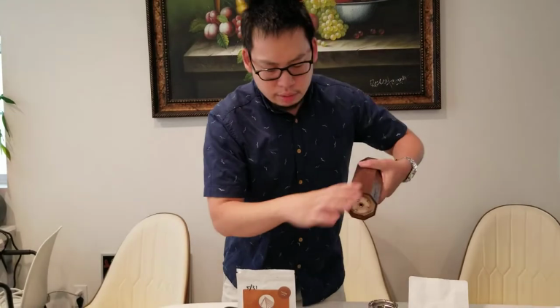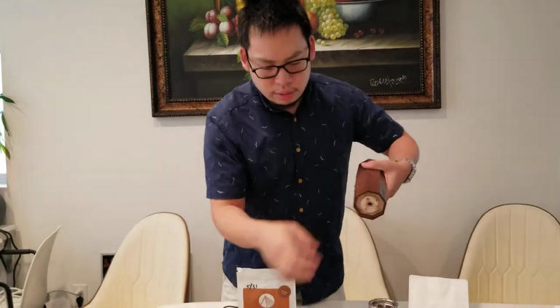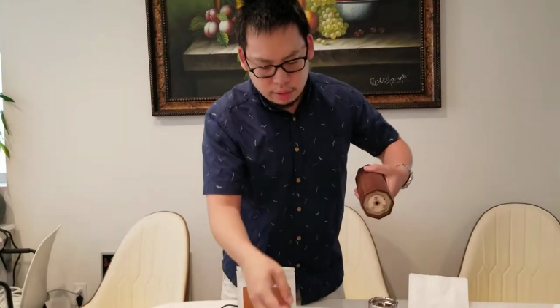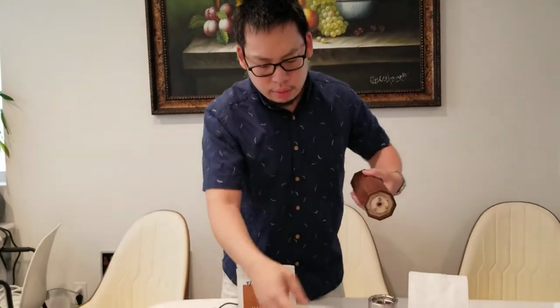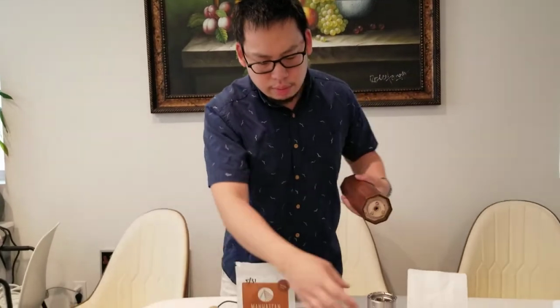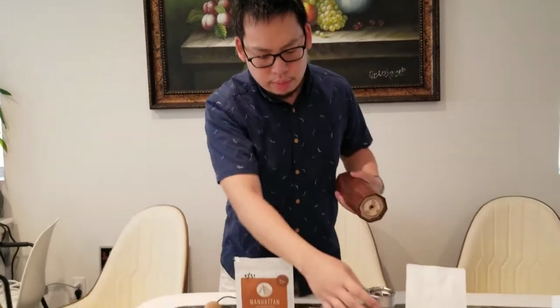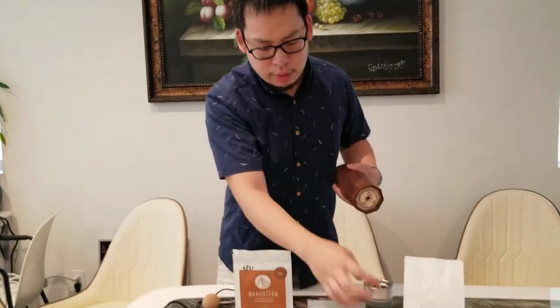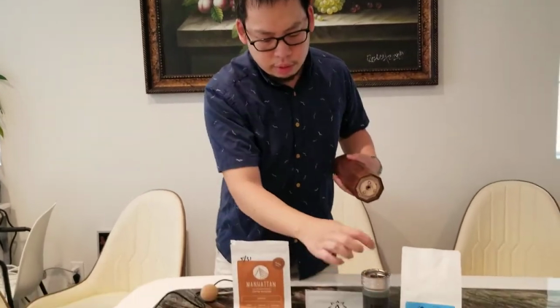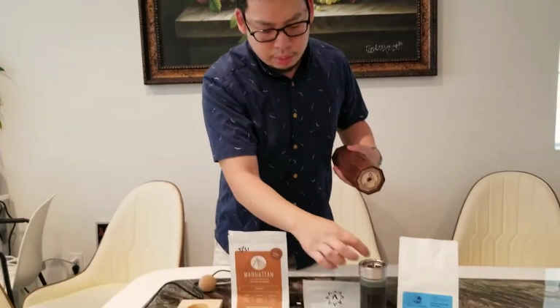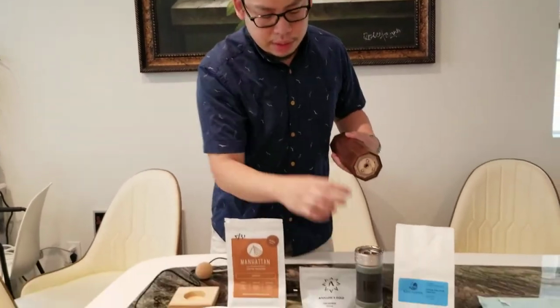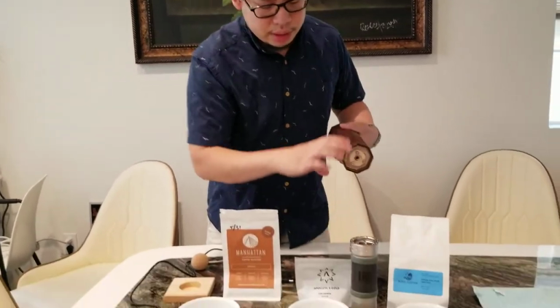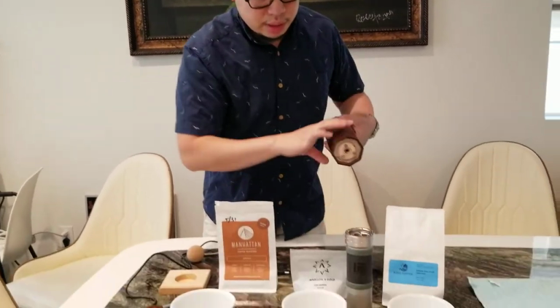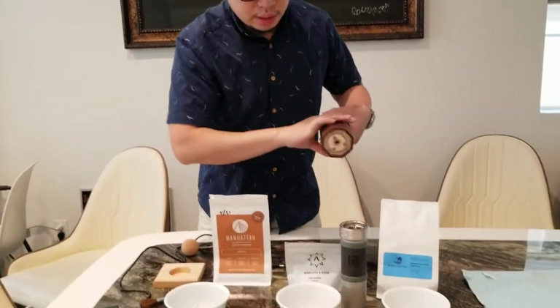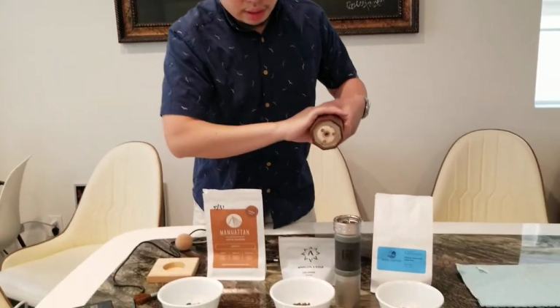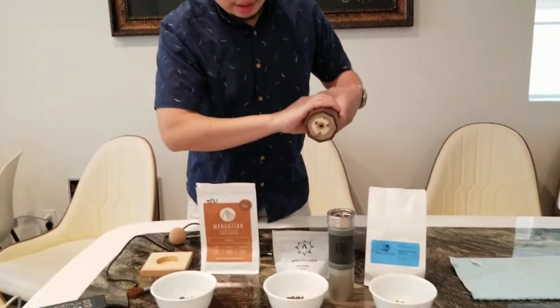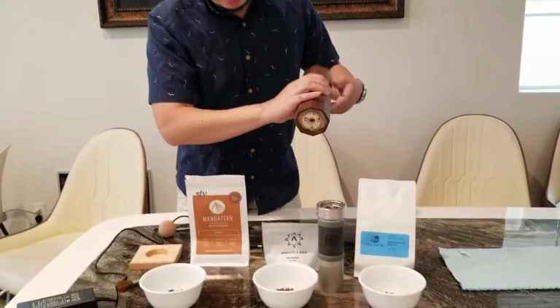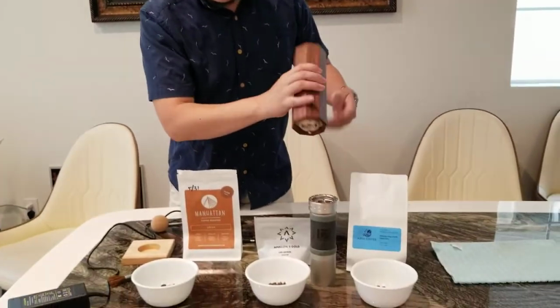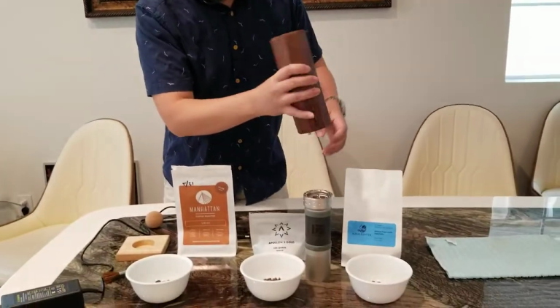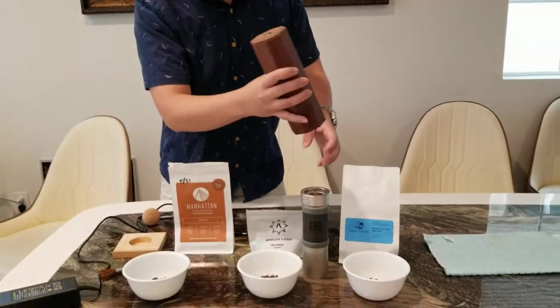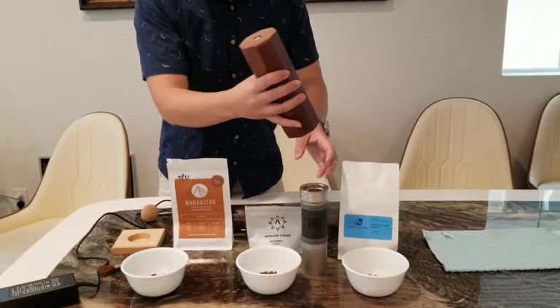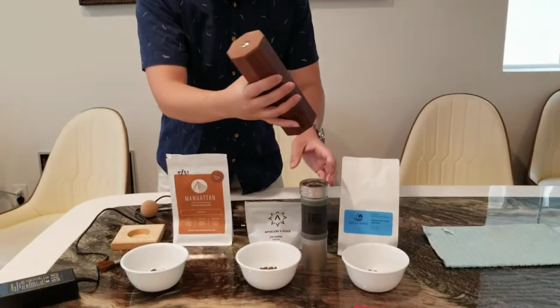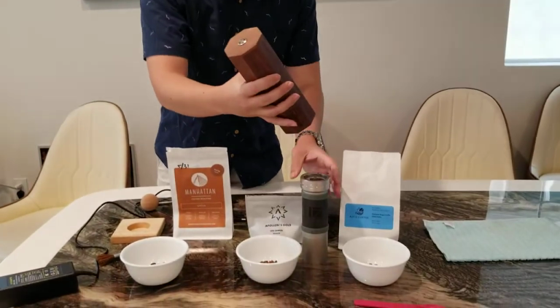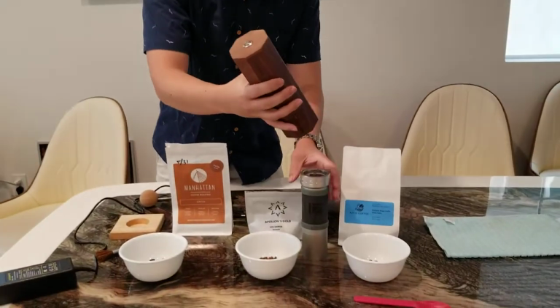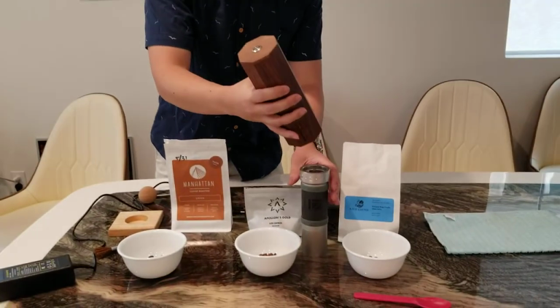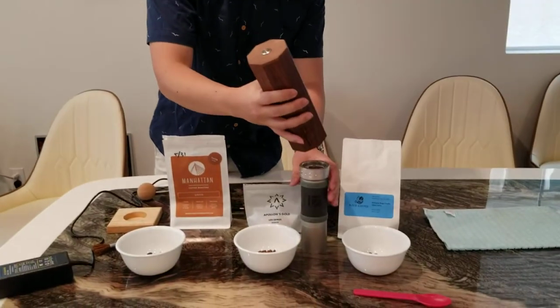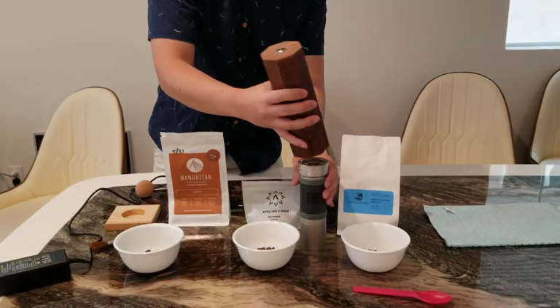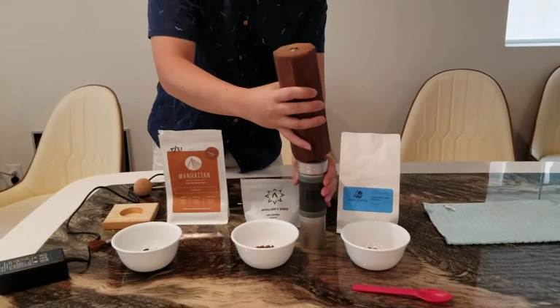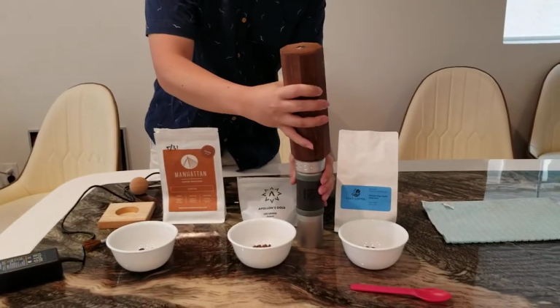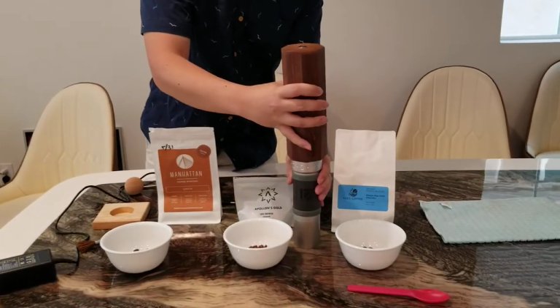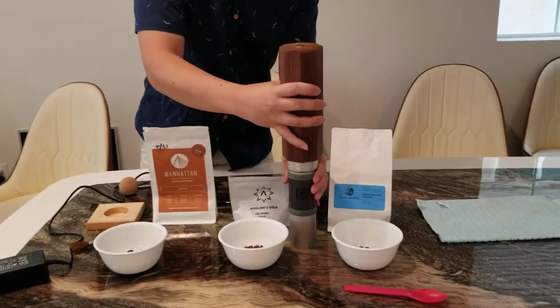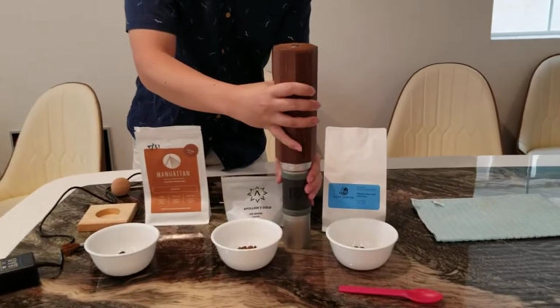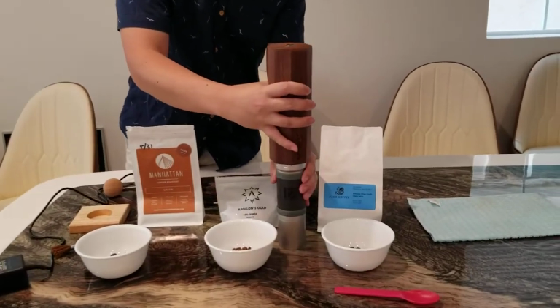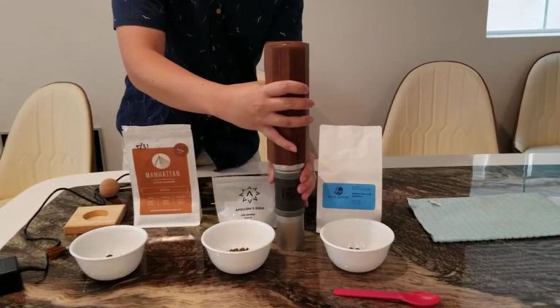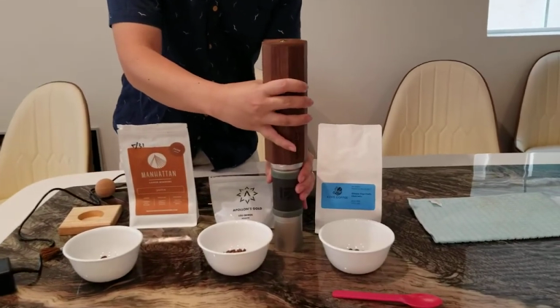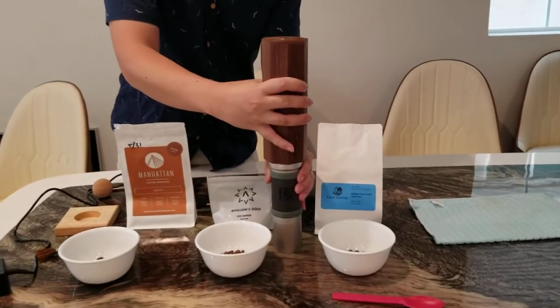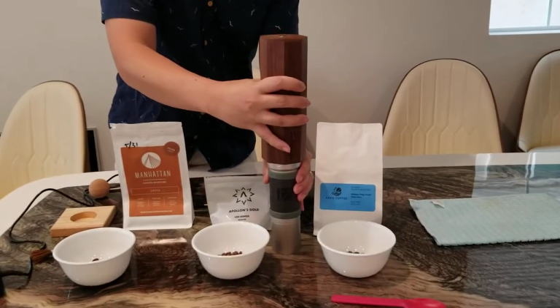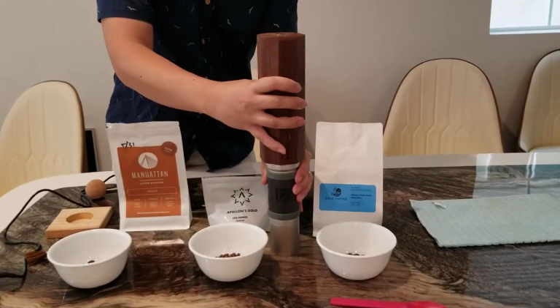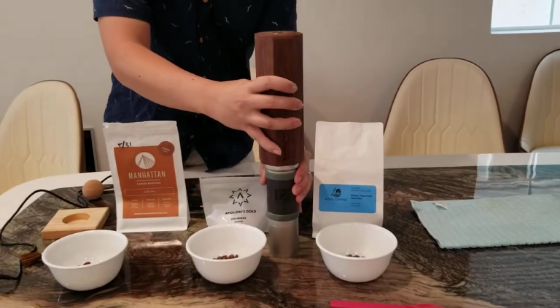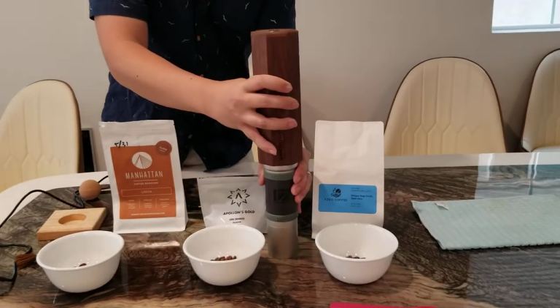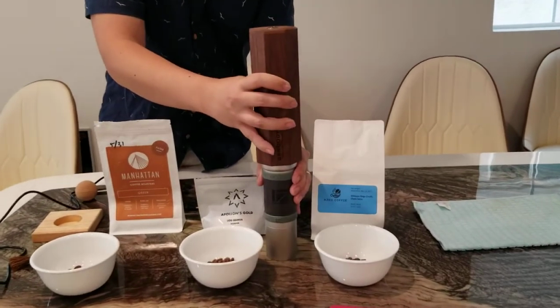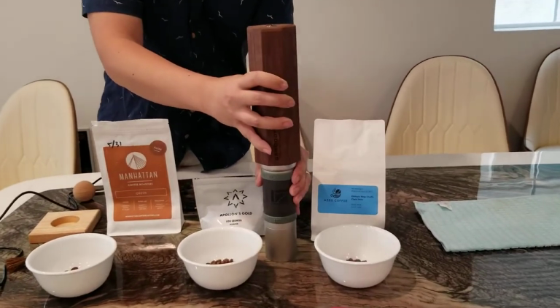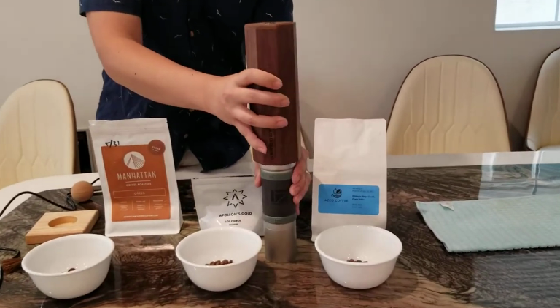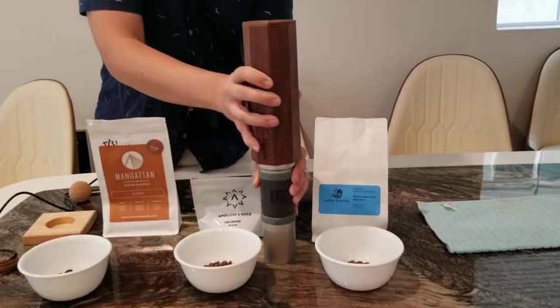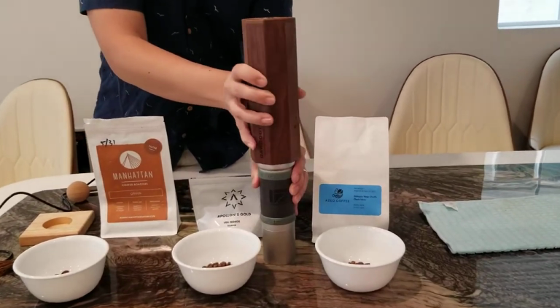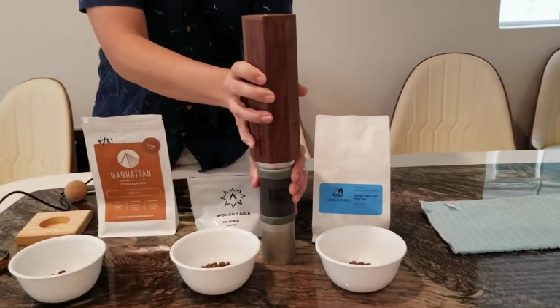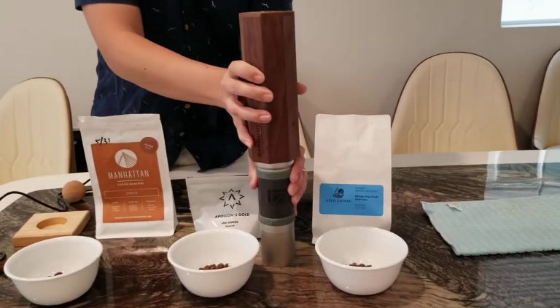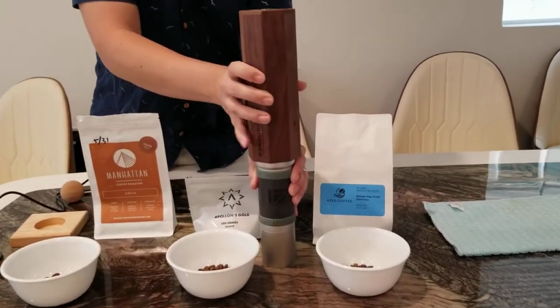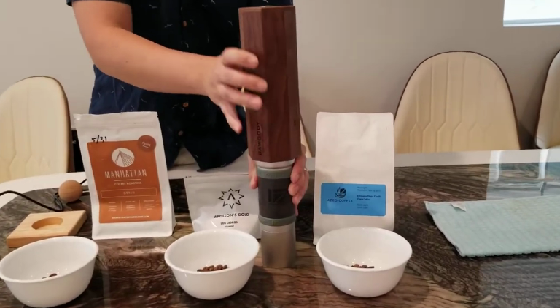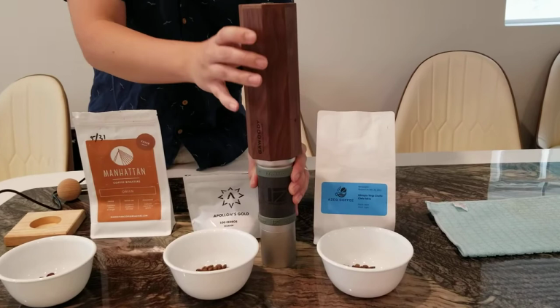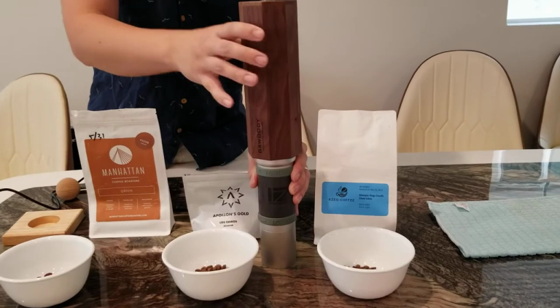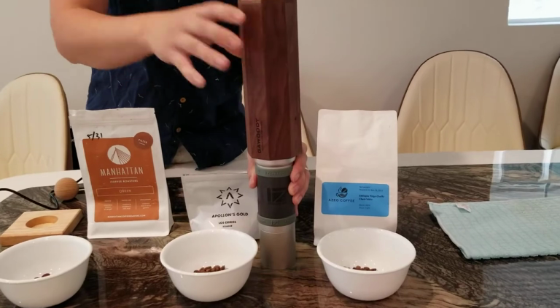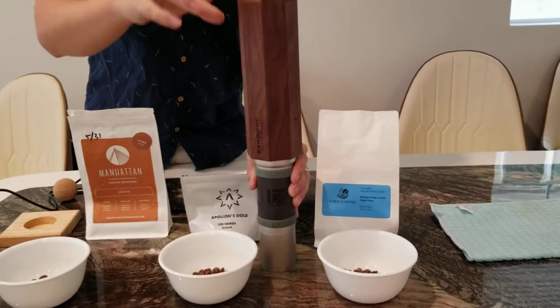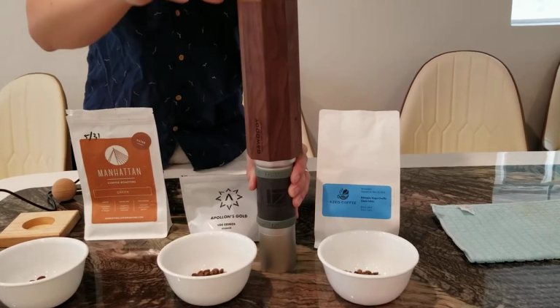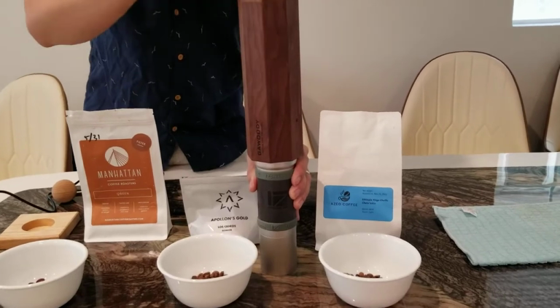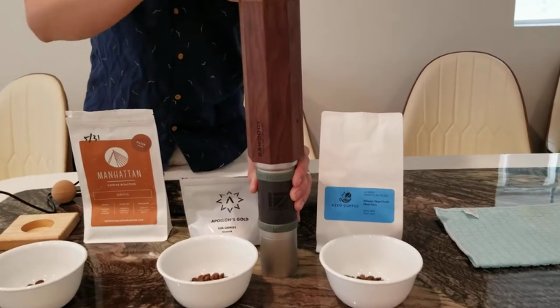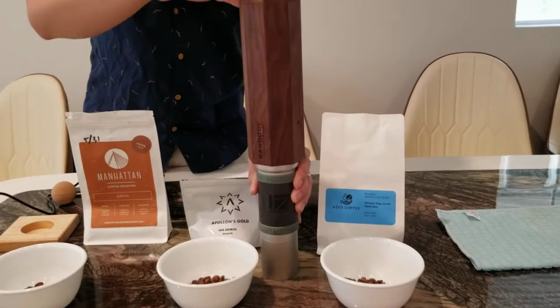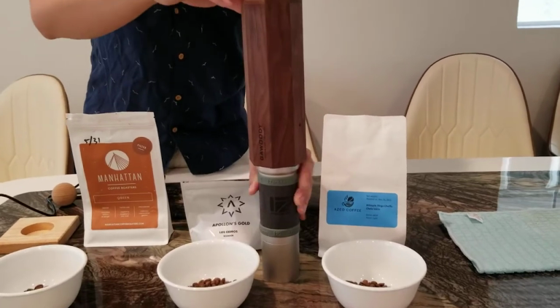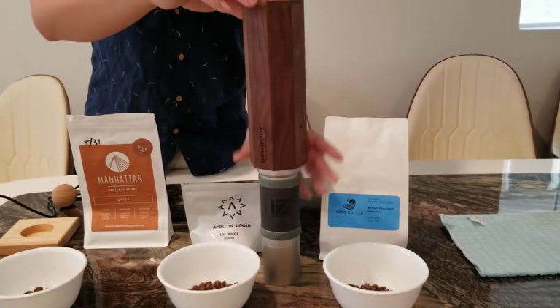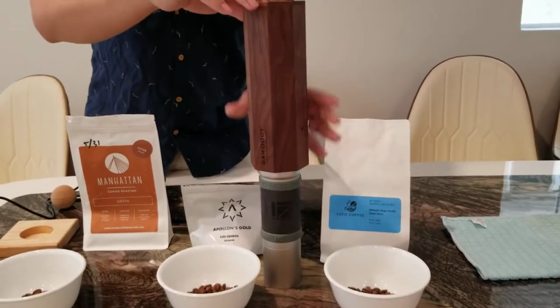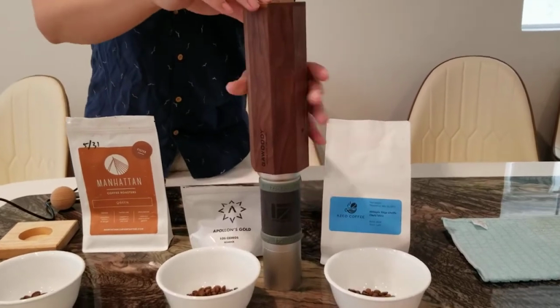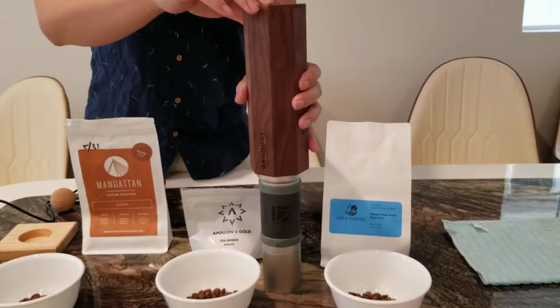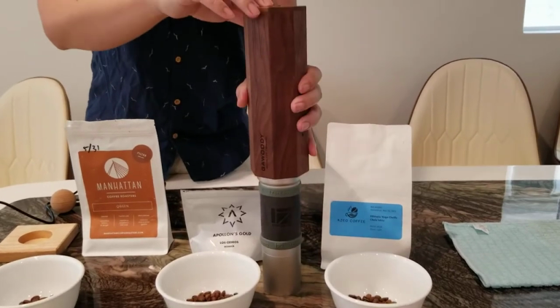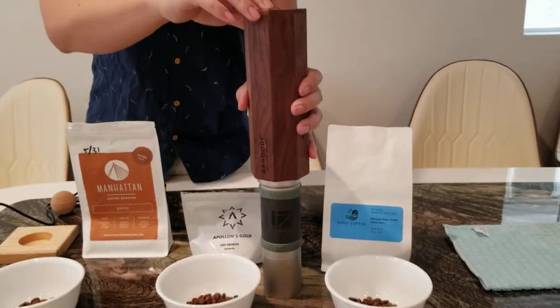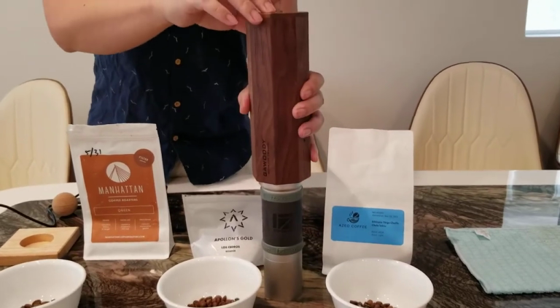You load the beans in, then you put it on top, and you rotate it to your right and press a button.